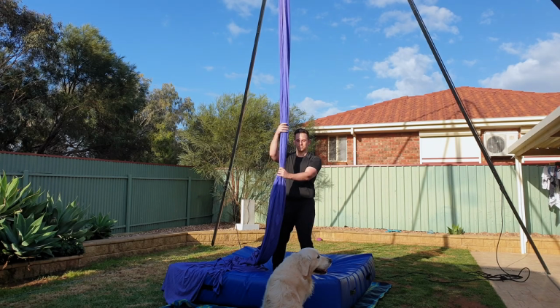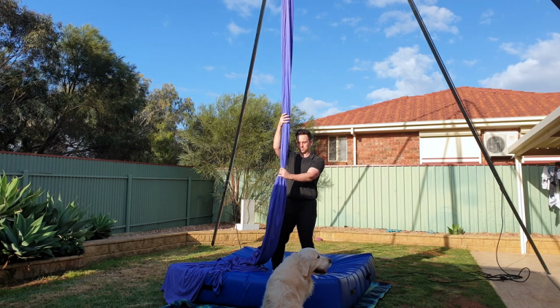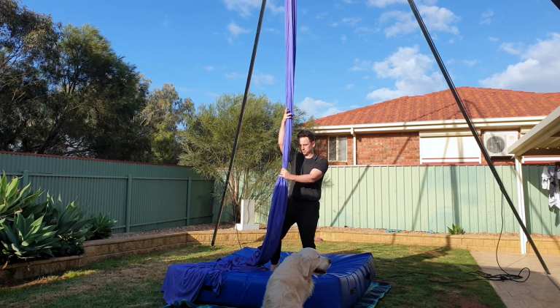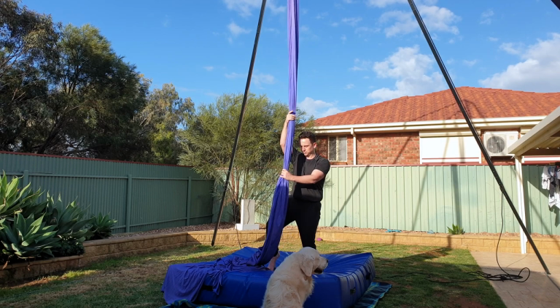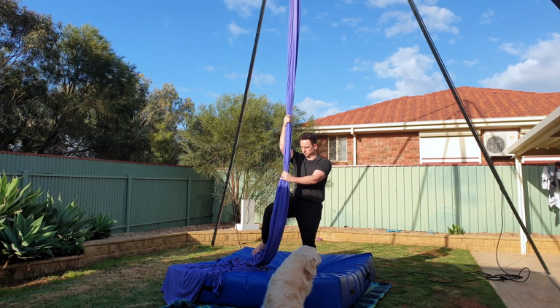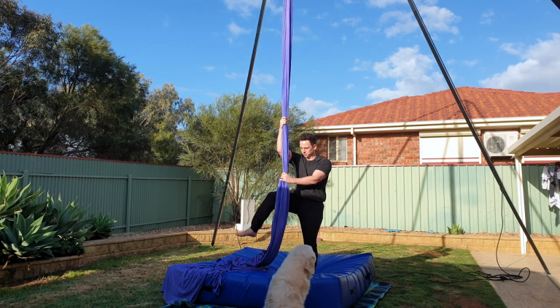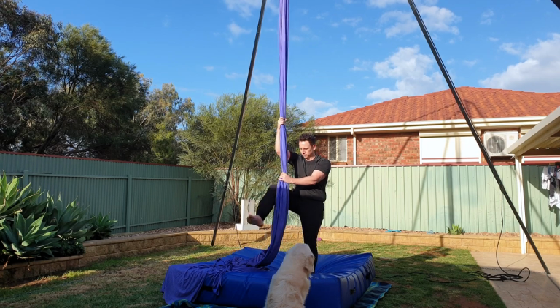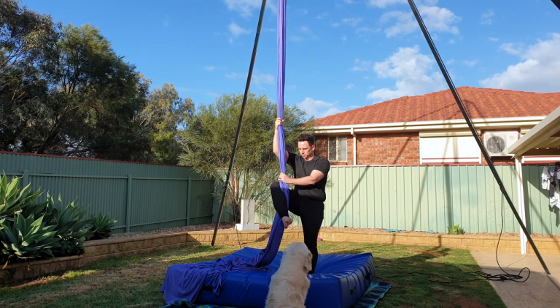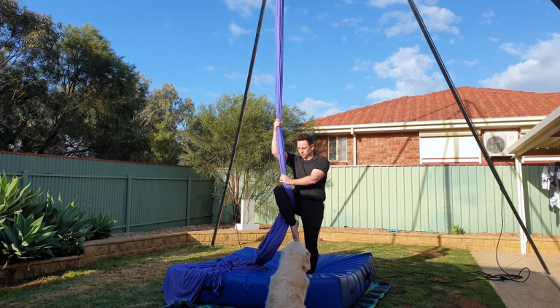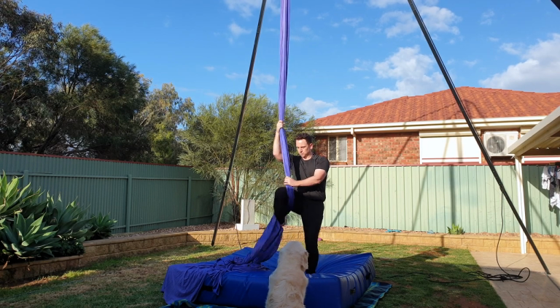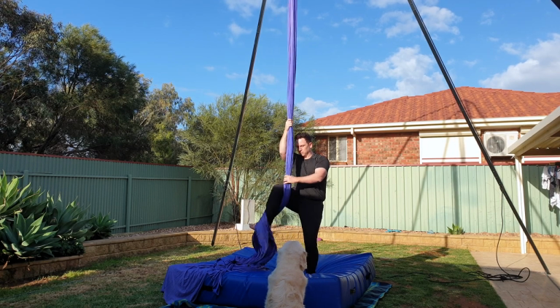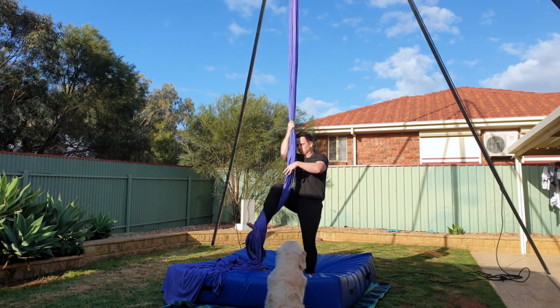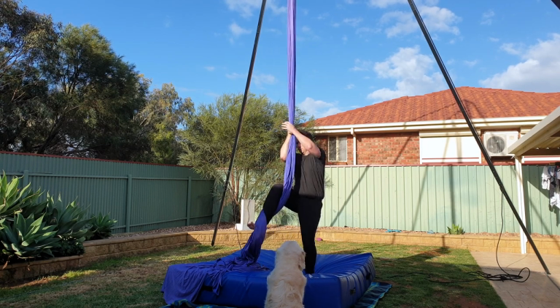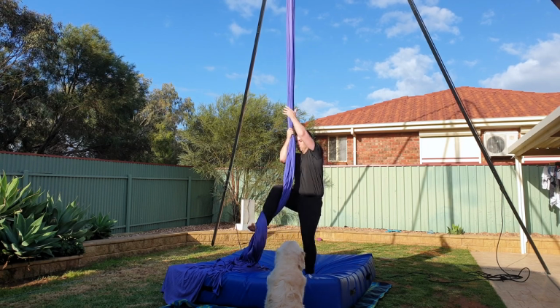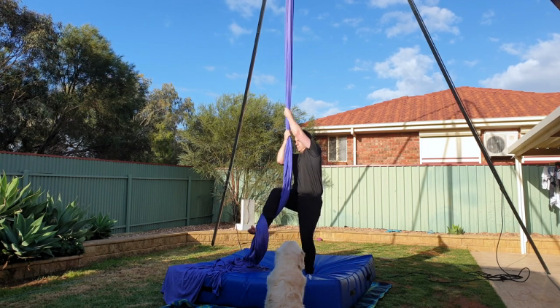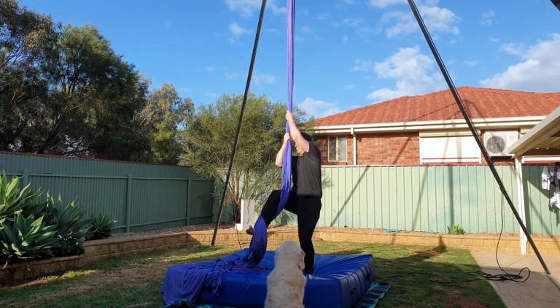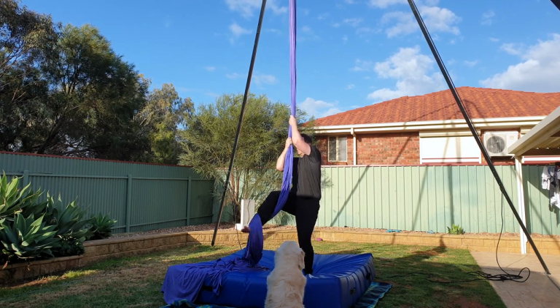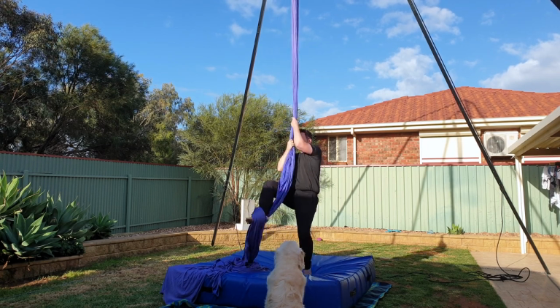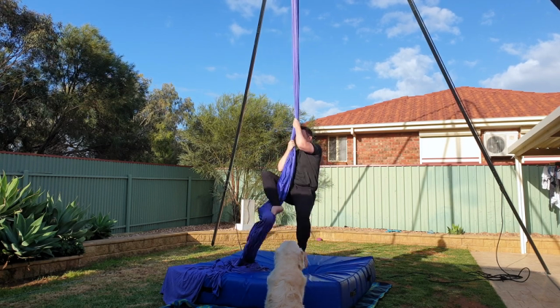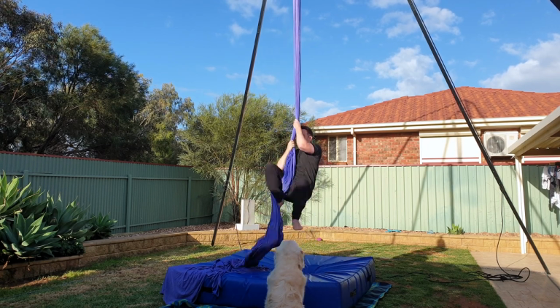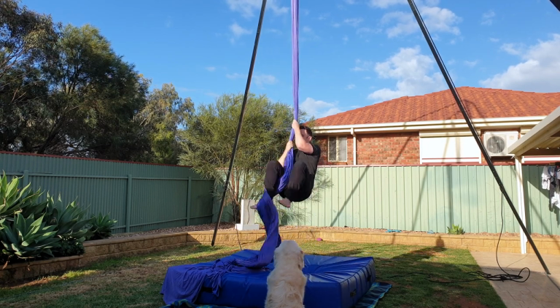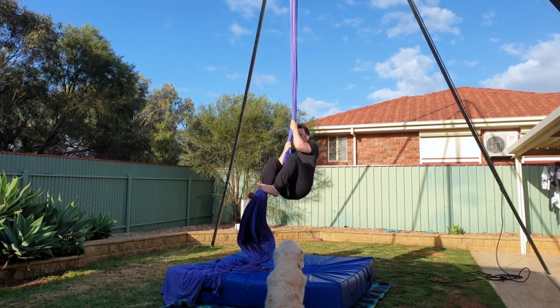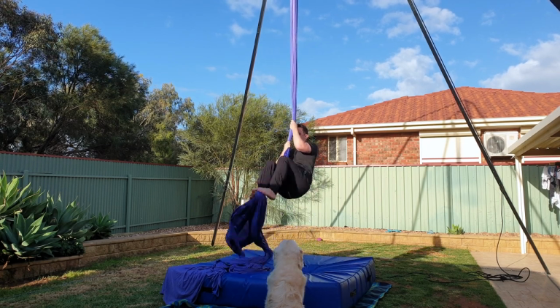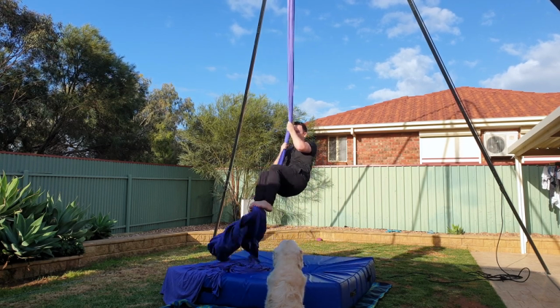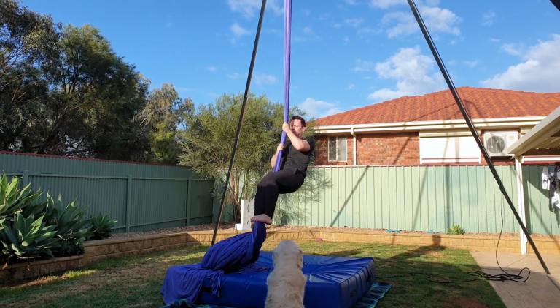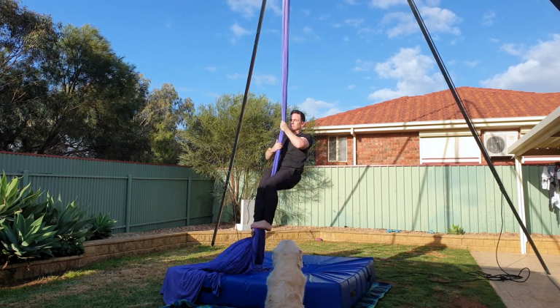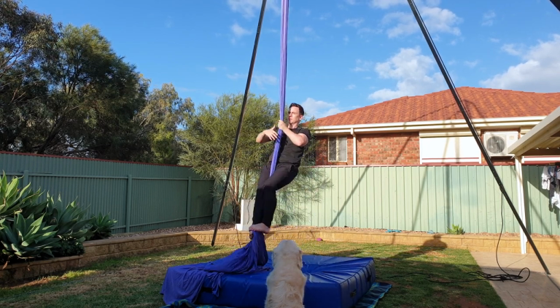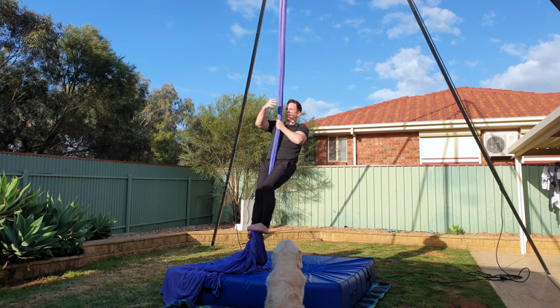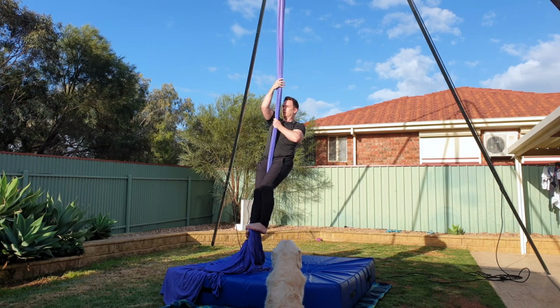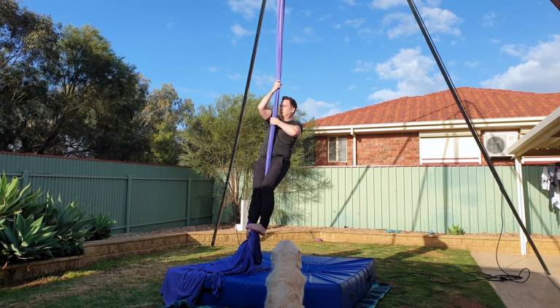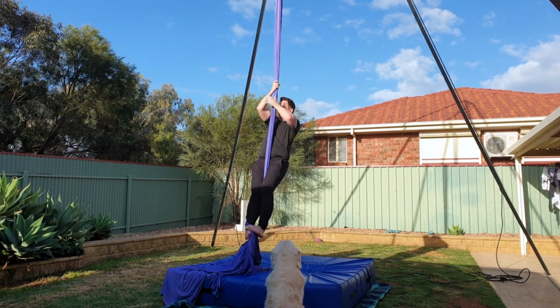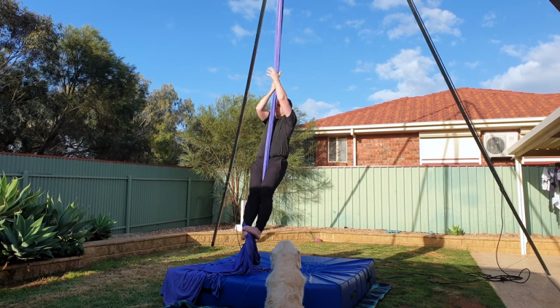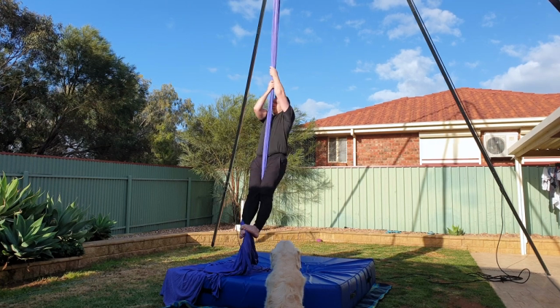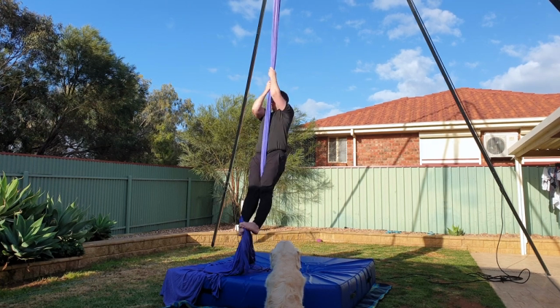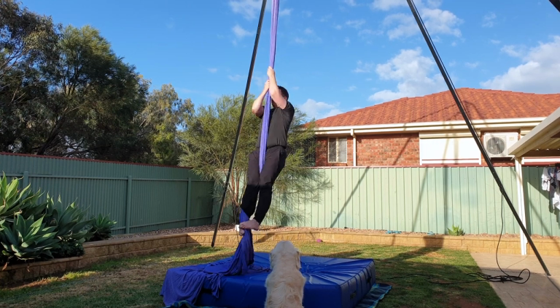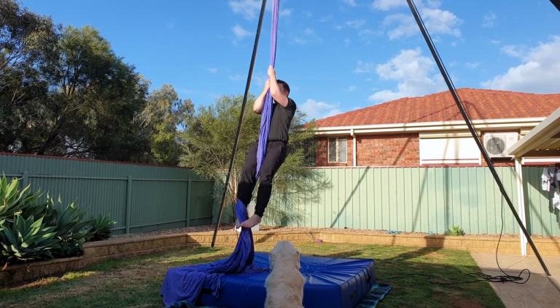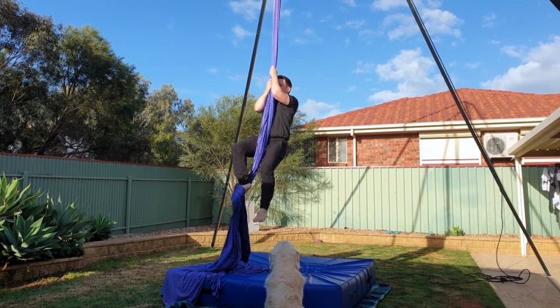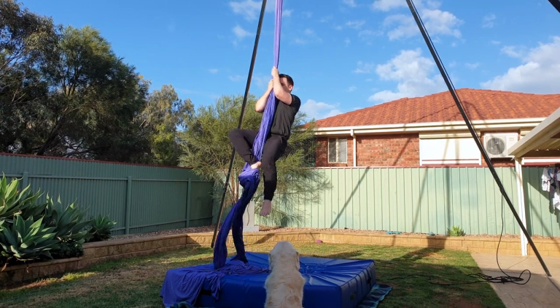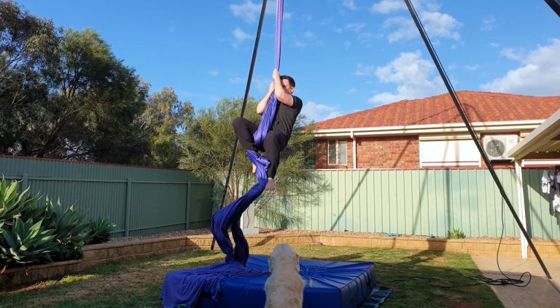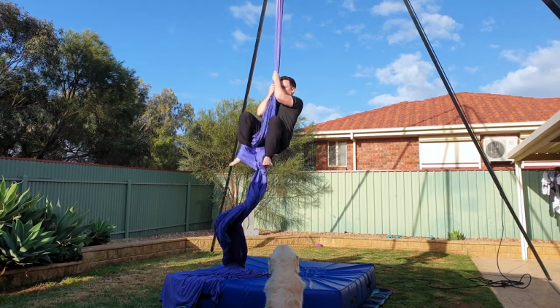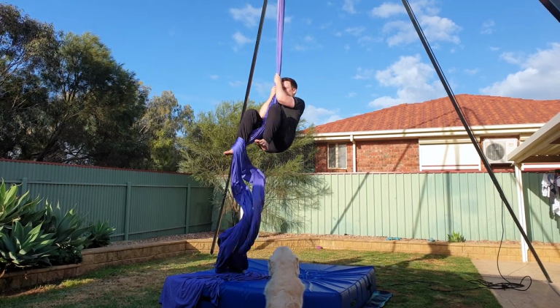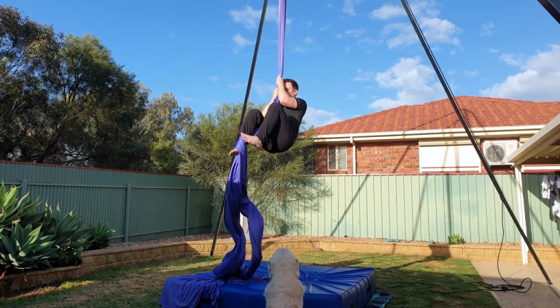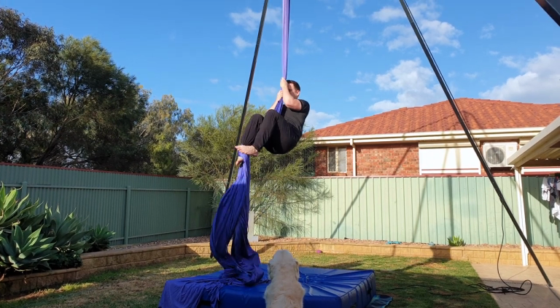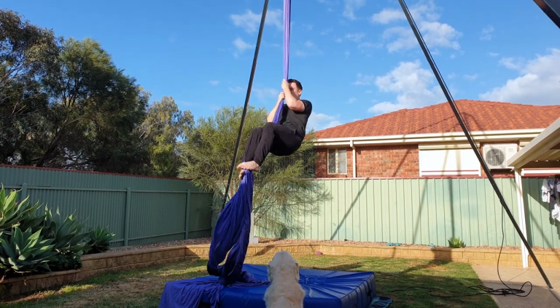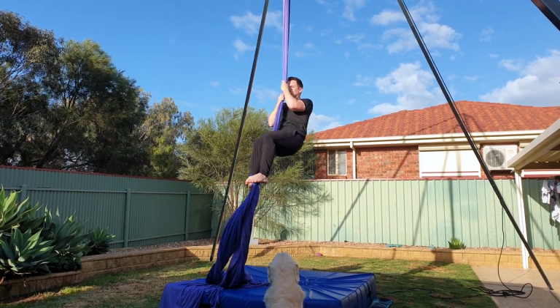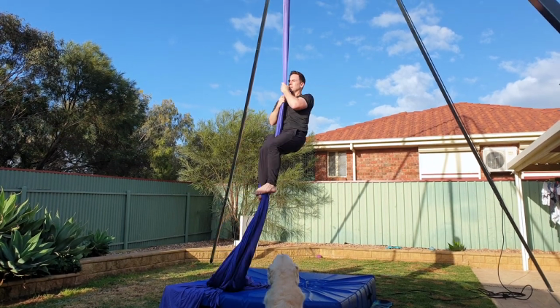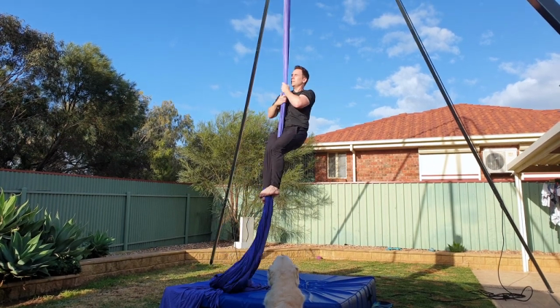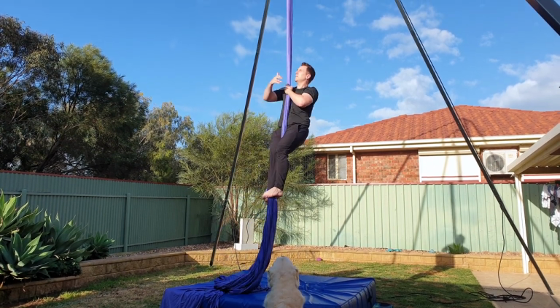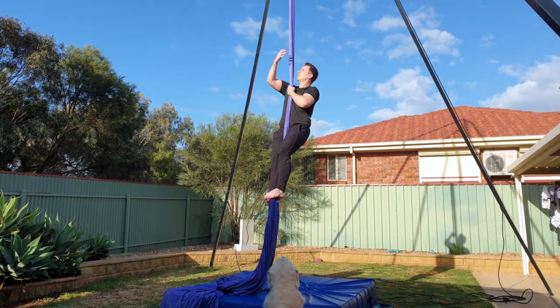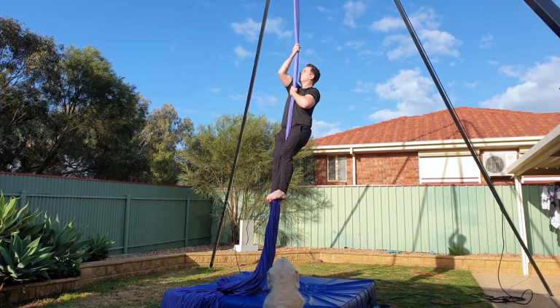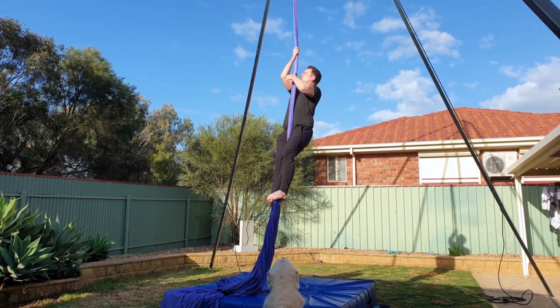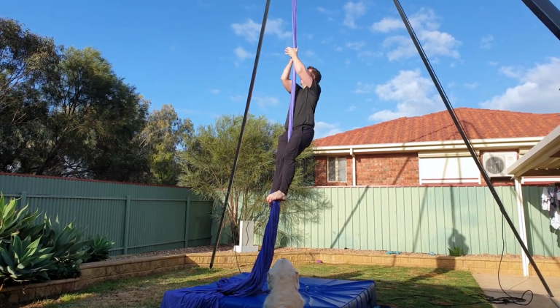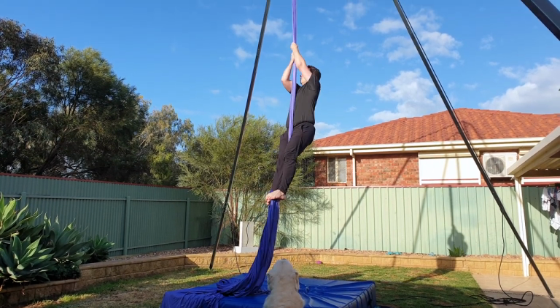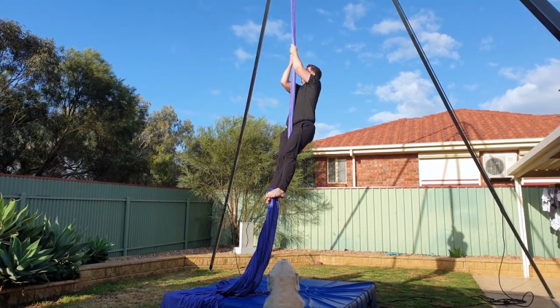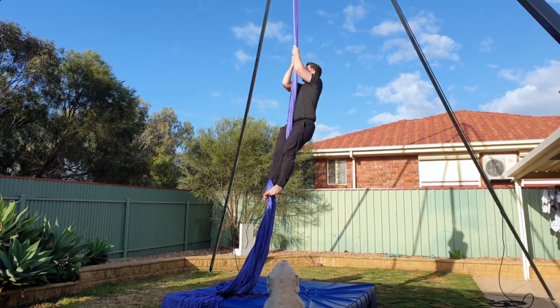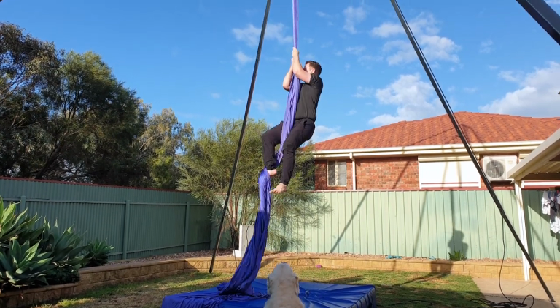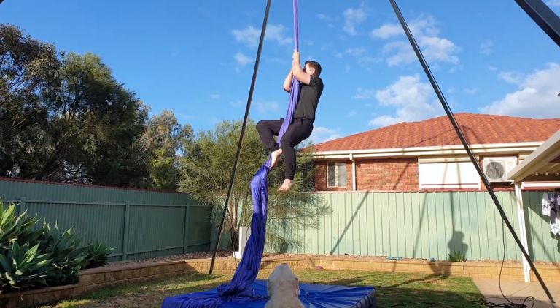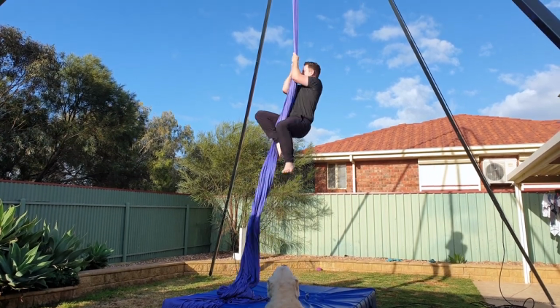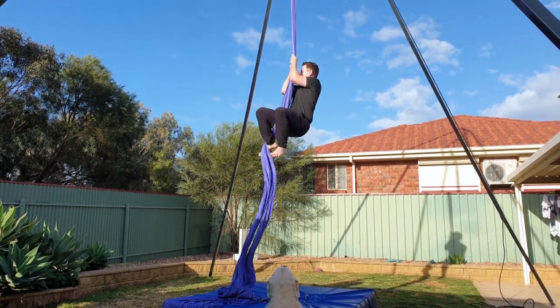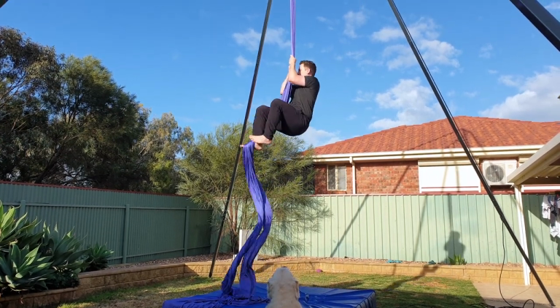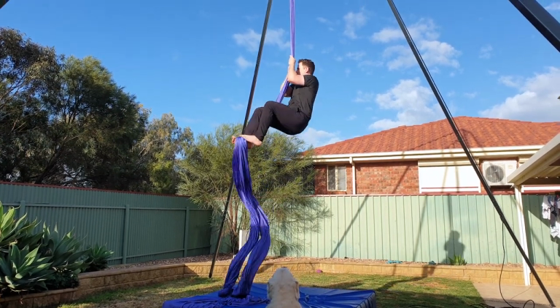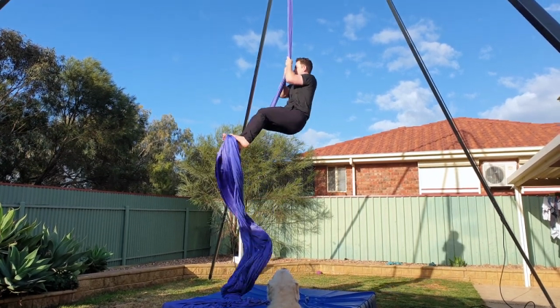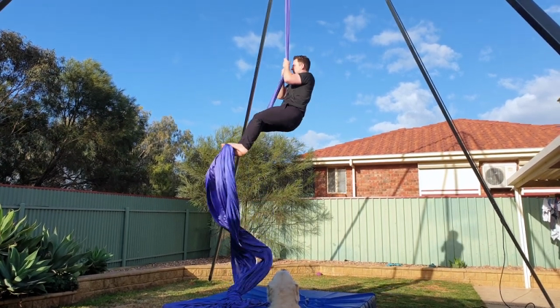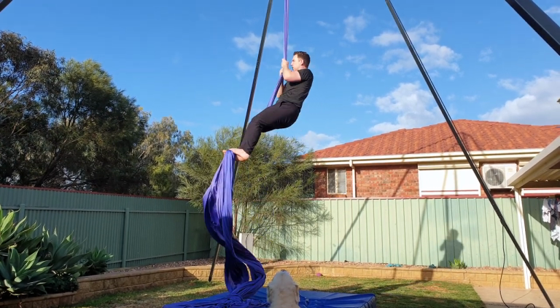This is an easy beginner's pose that starts from a single footlock on your right foot. If you haven't already seen my footlock video, I'll link it in the top right corner.